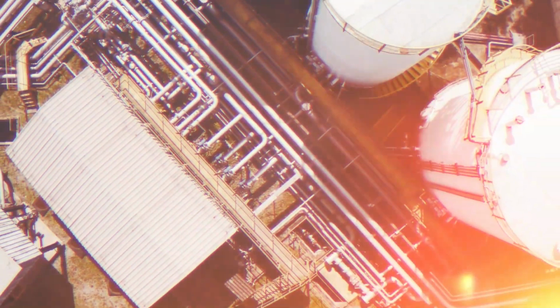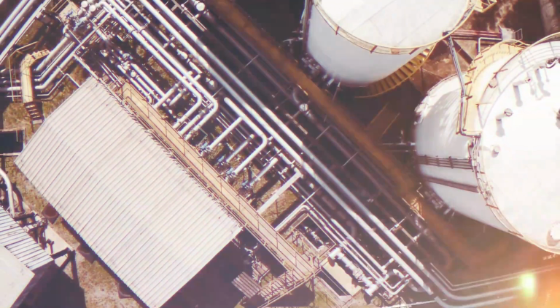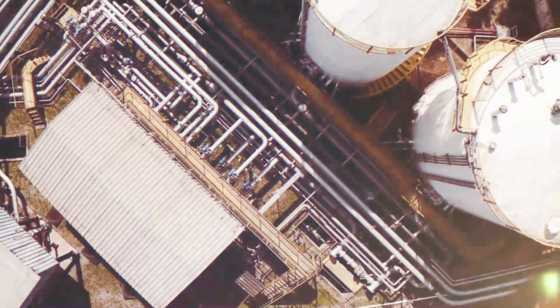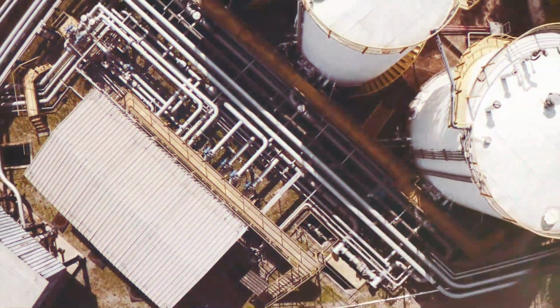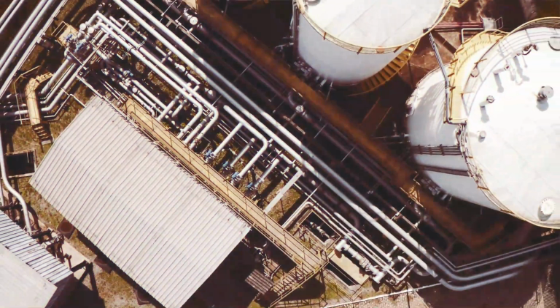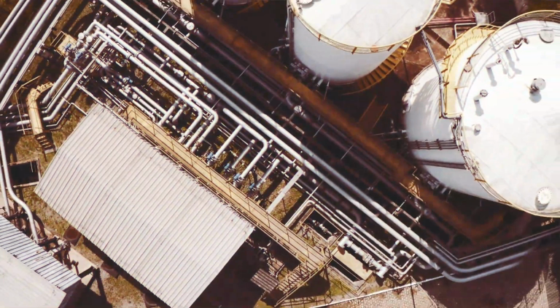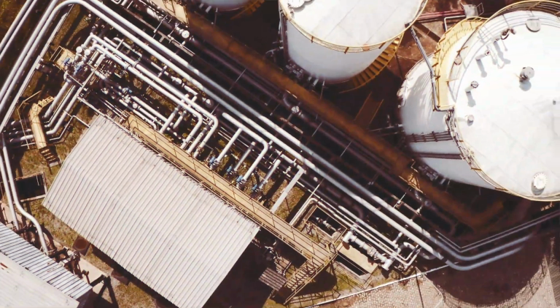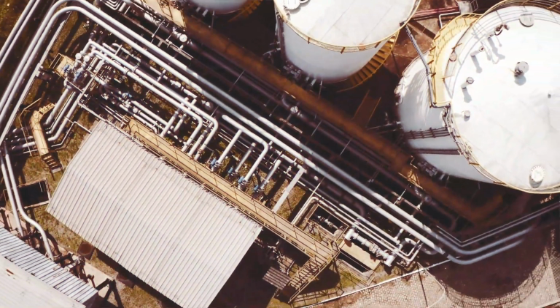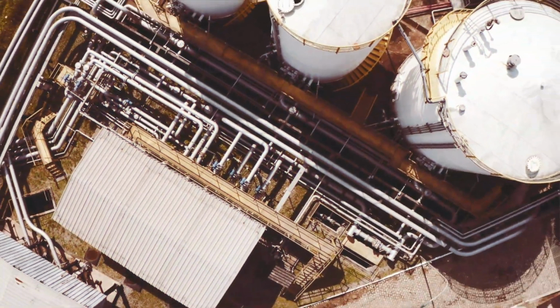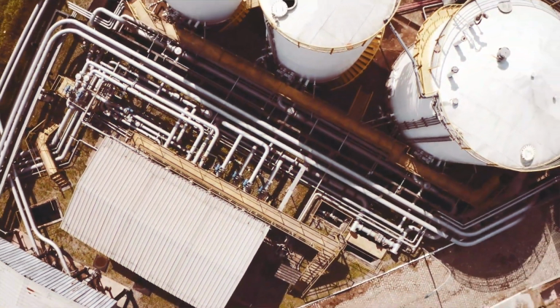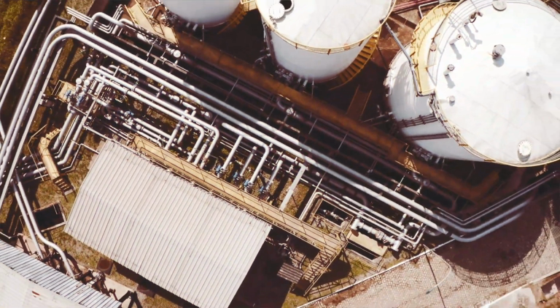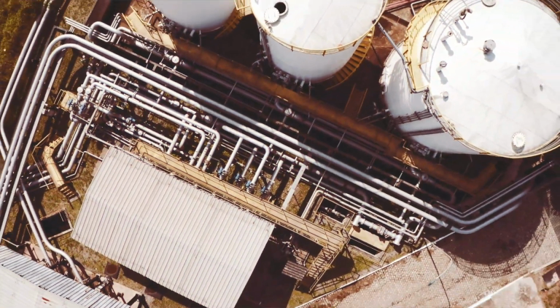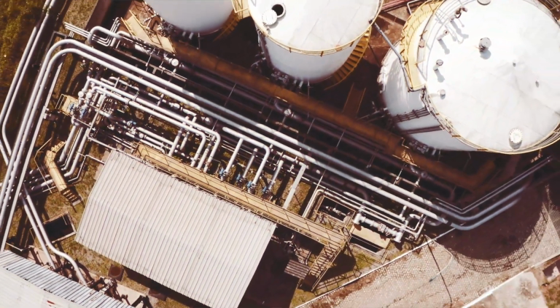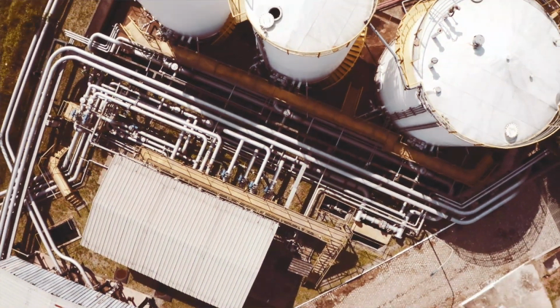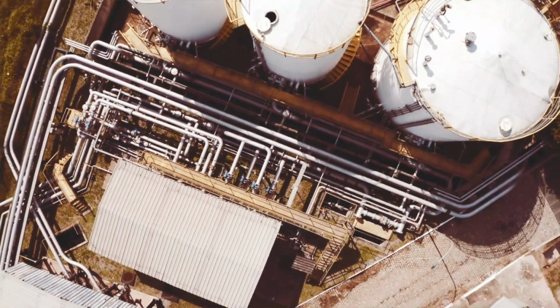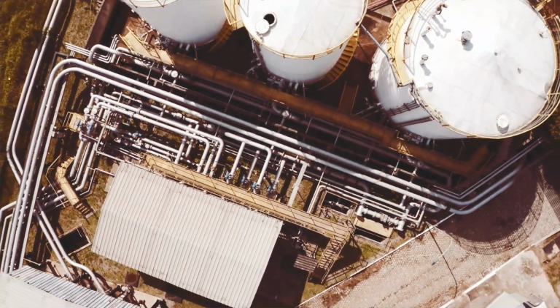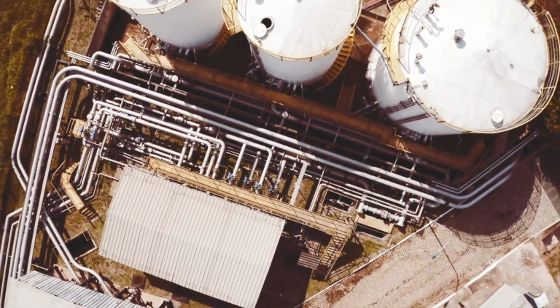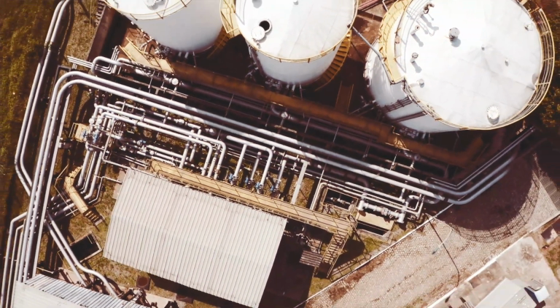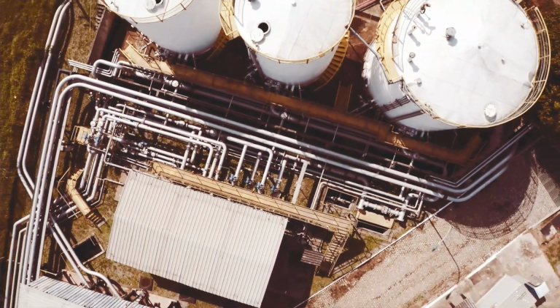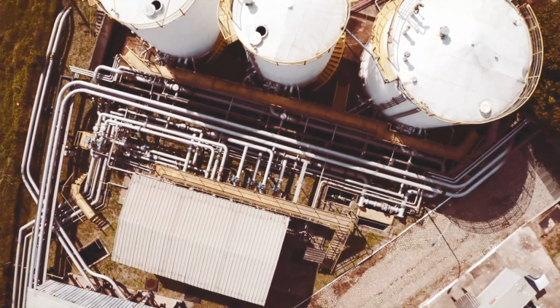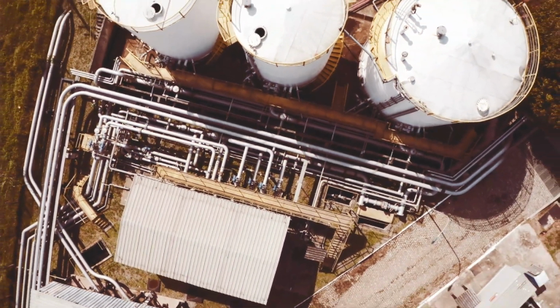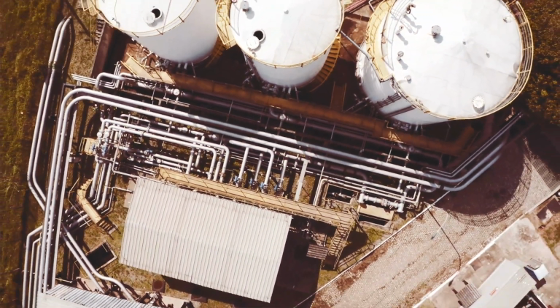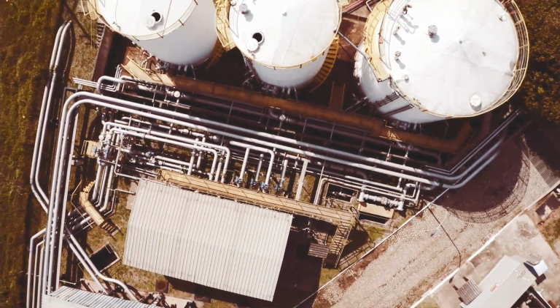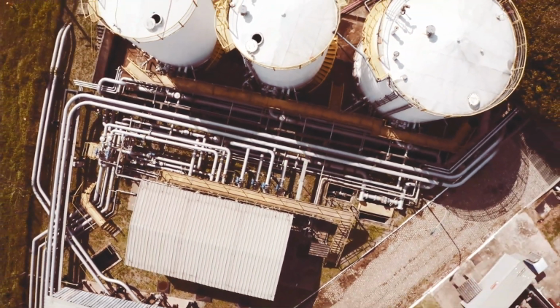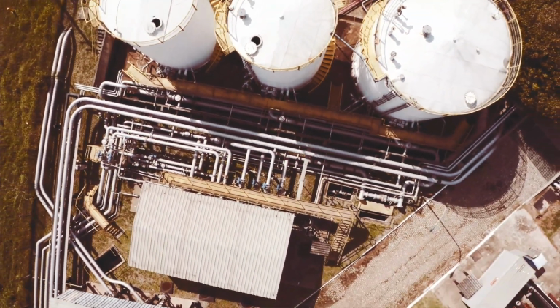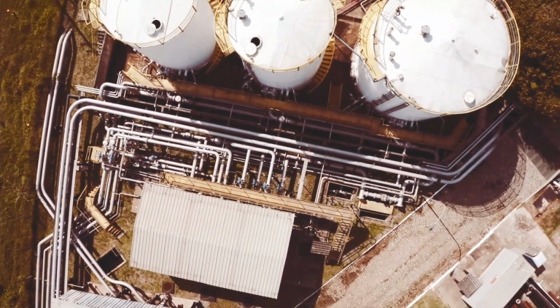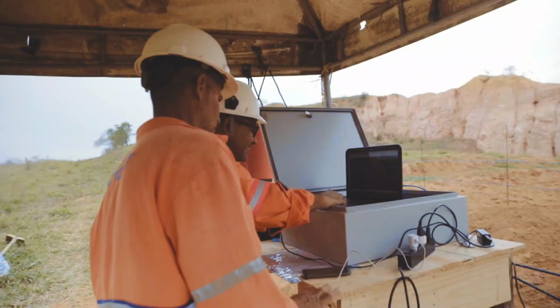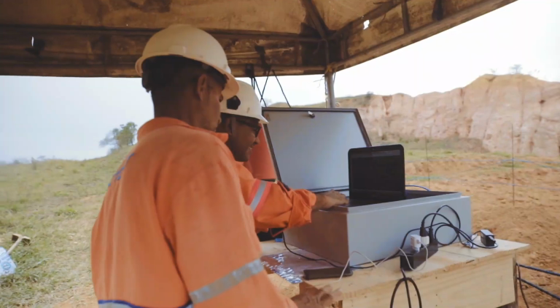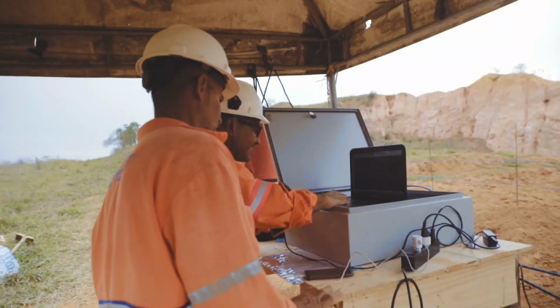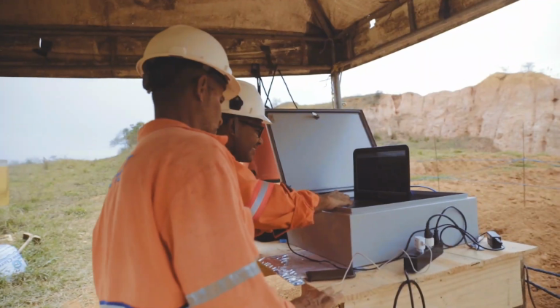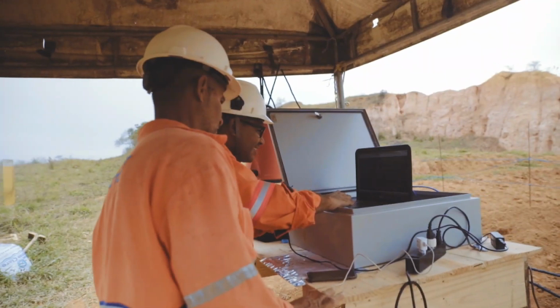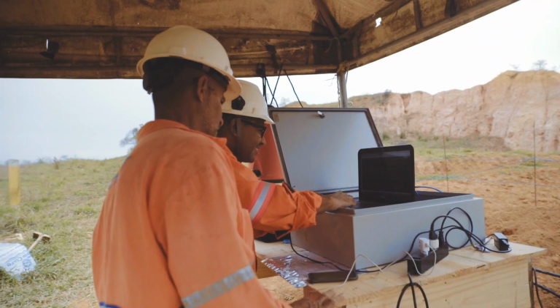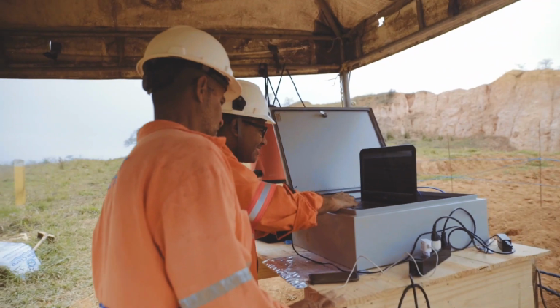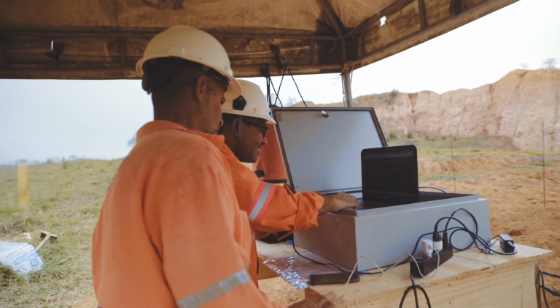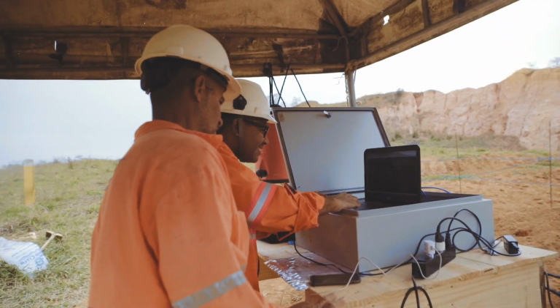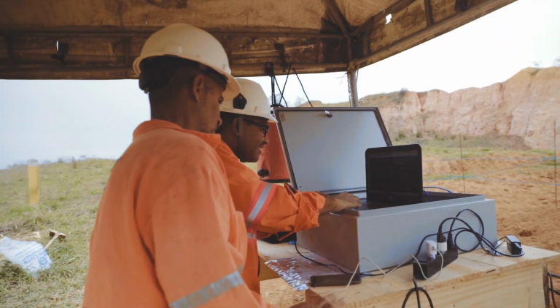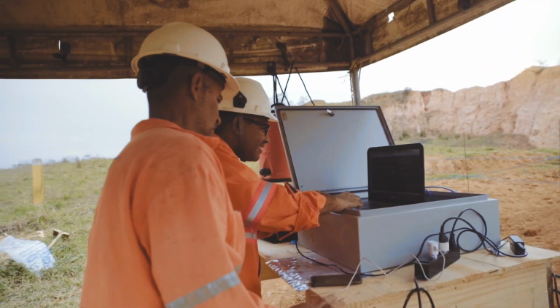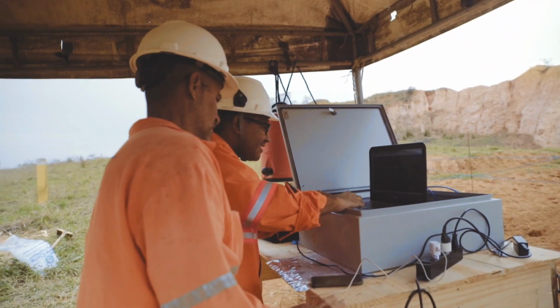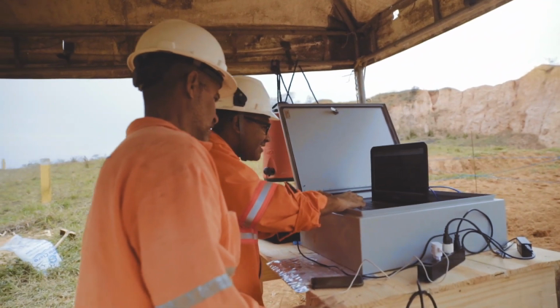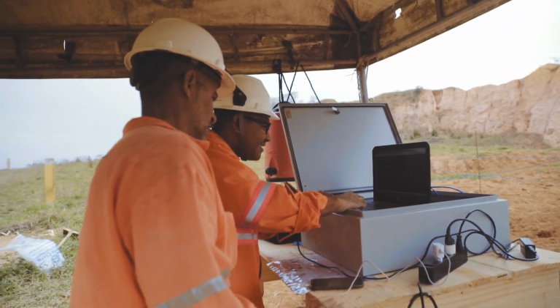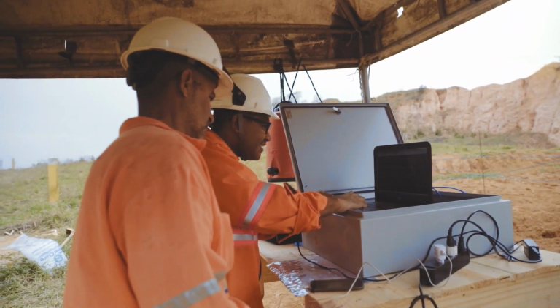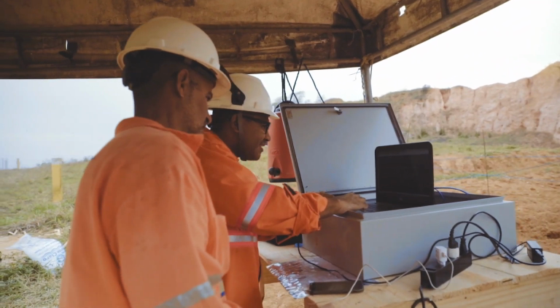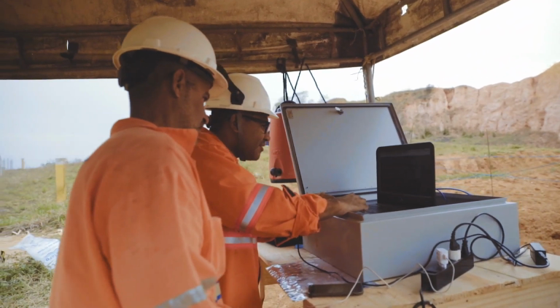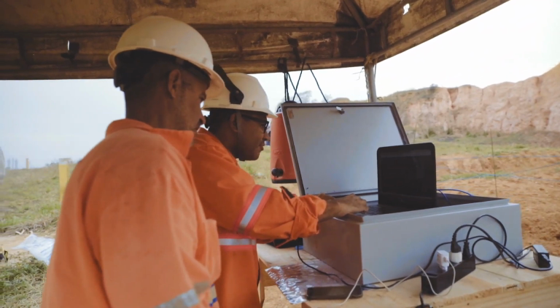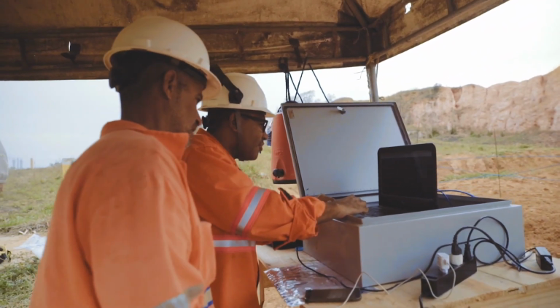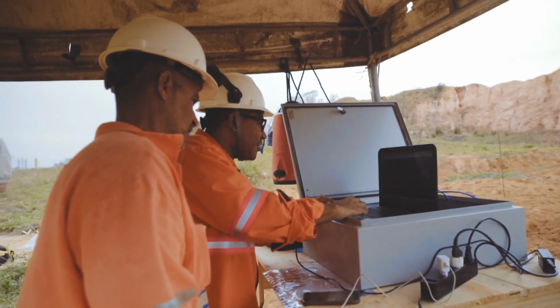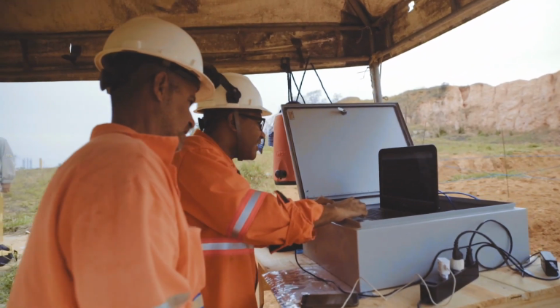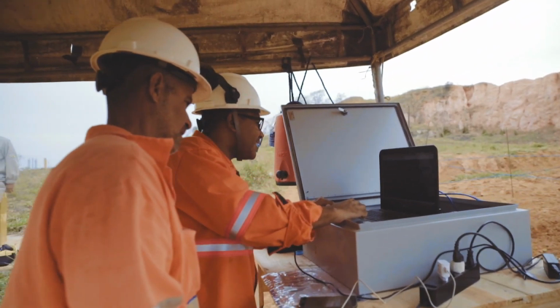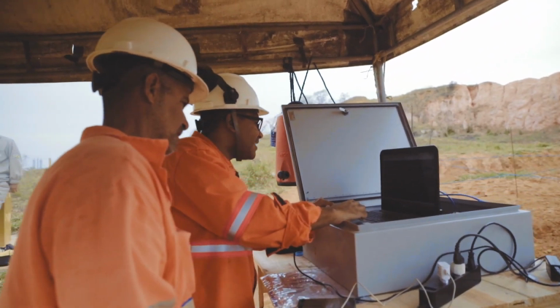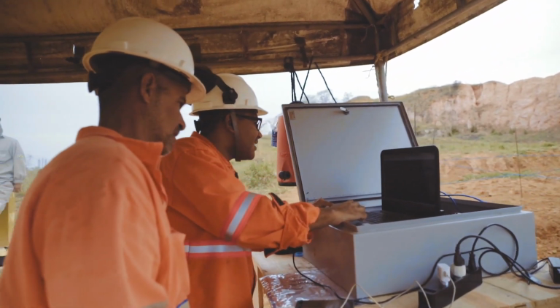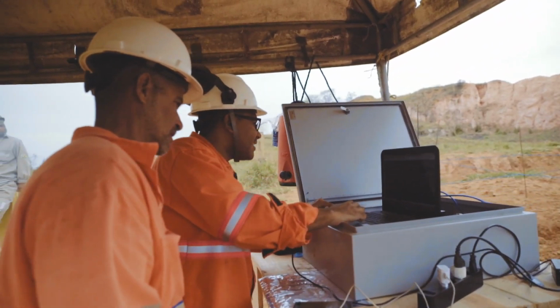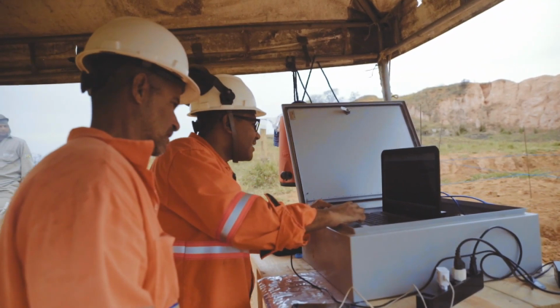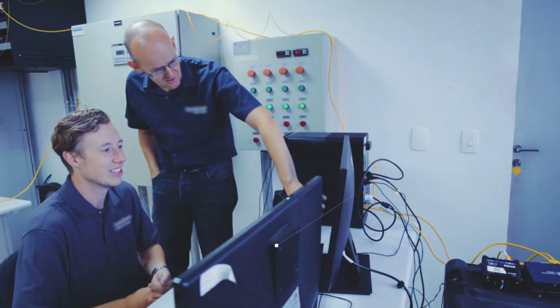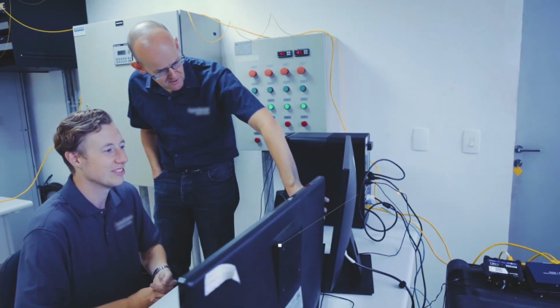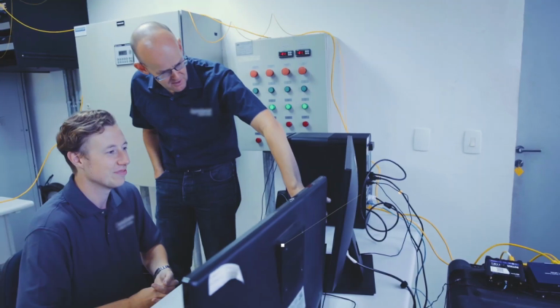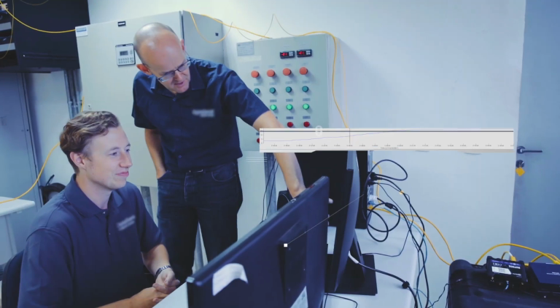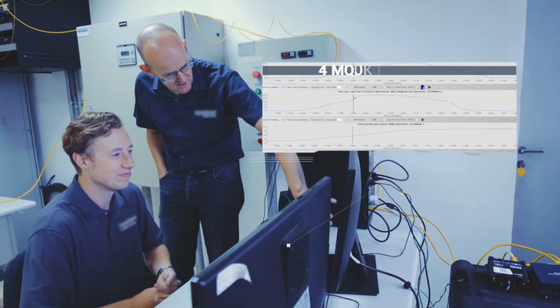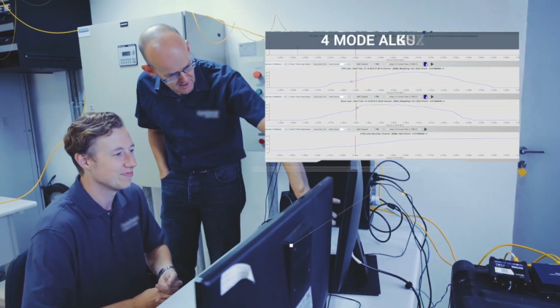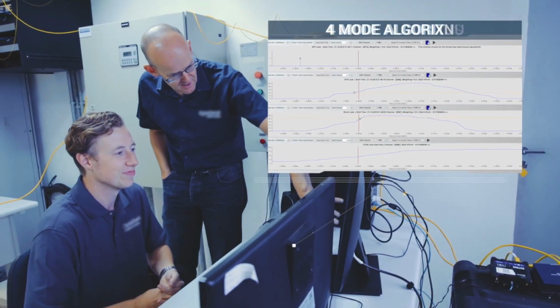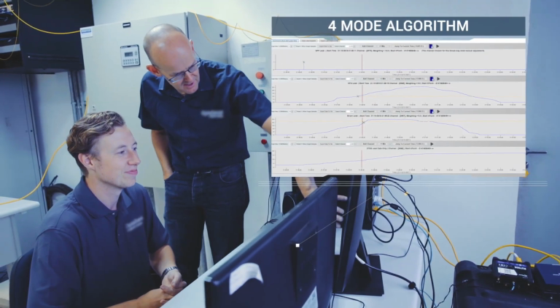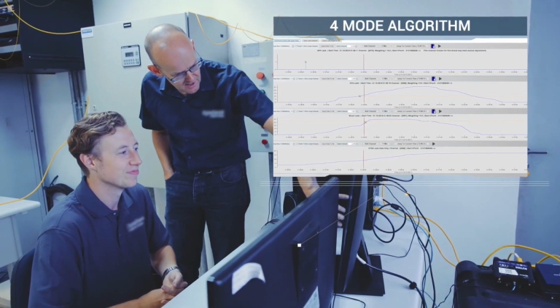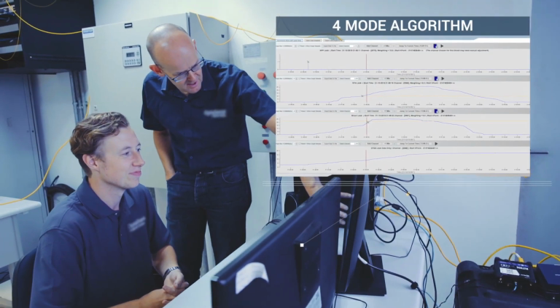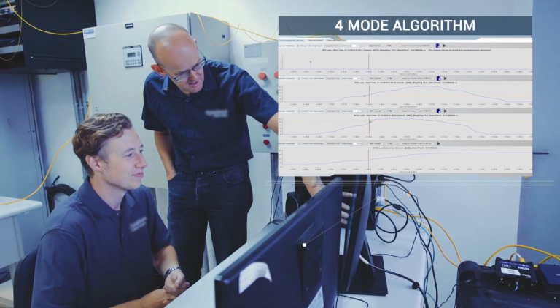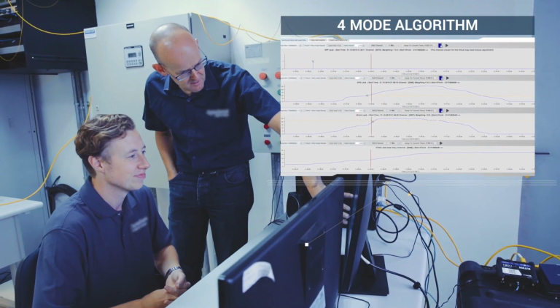During the testing here at CT Duke, we've been able to demonstrate to customers that our system can detect very, very small leaks with a very rapid response time.